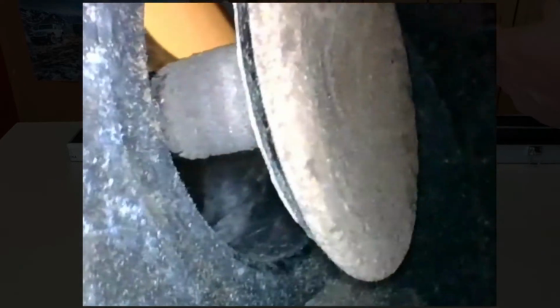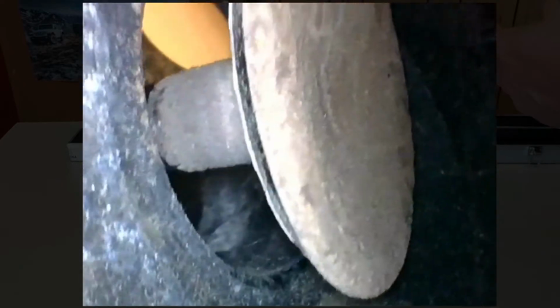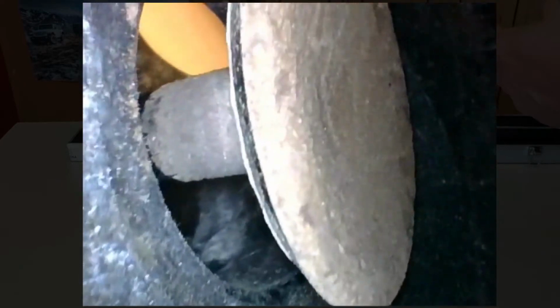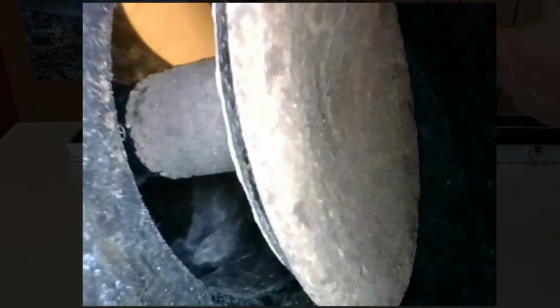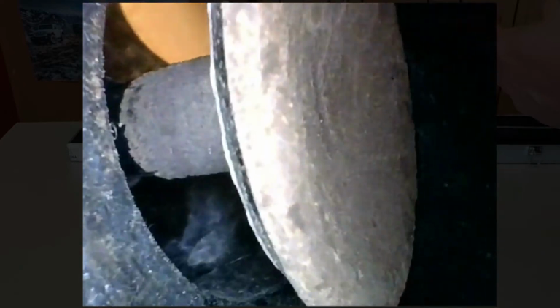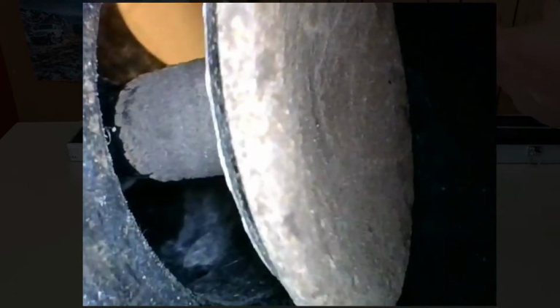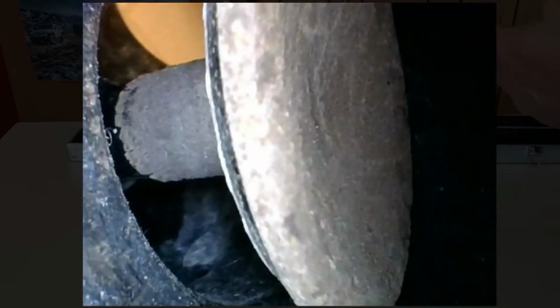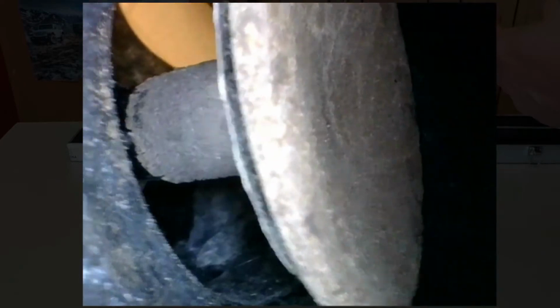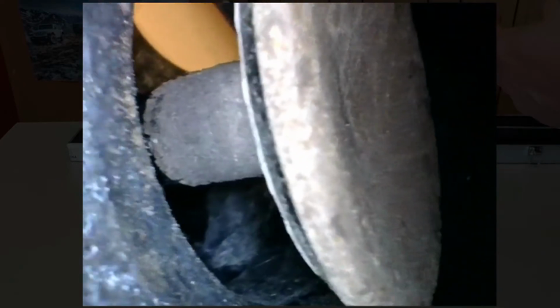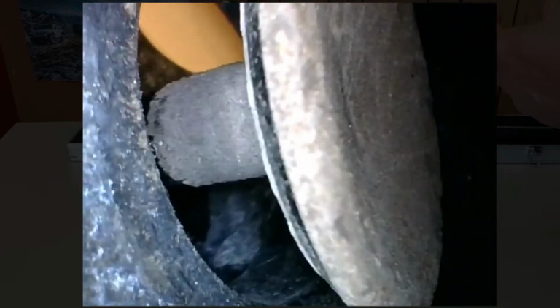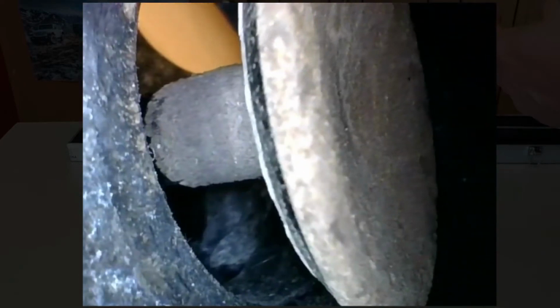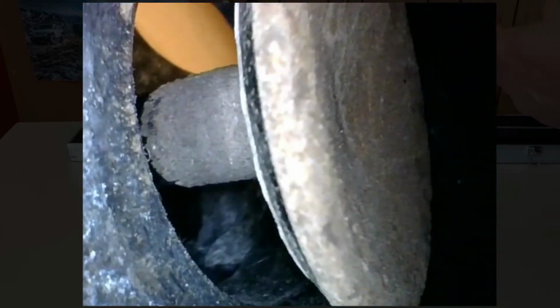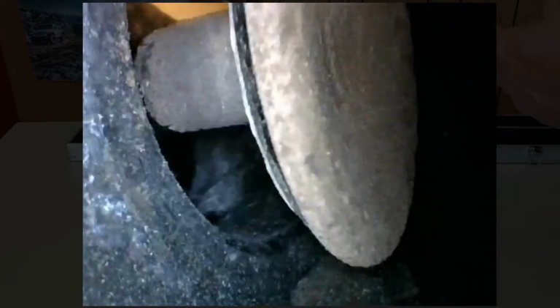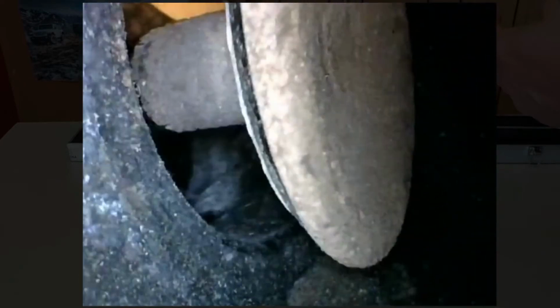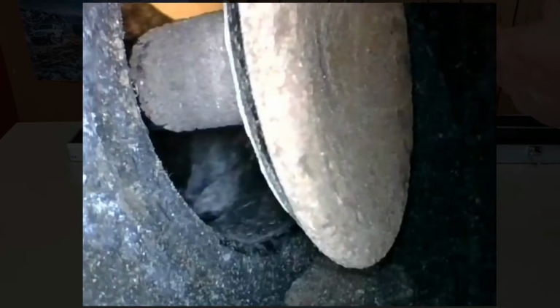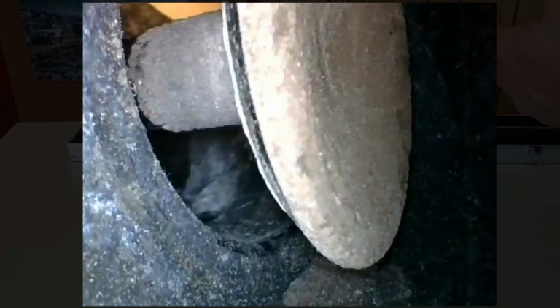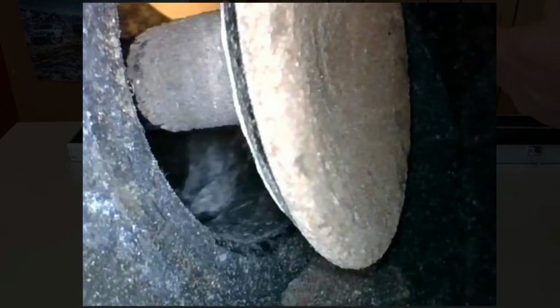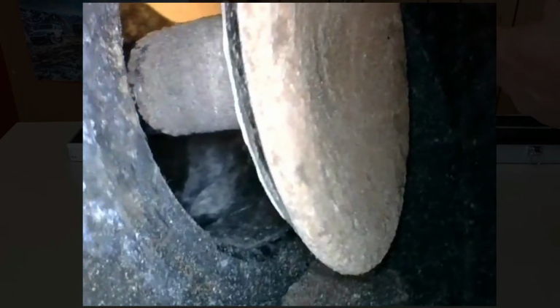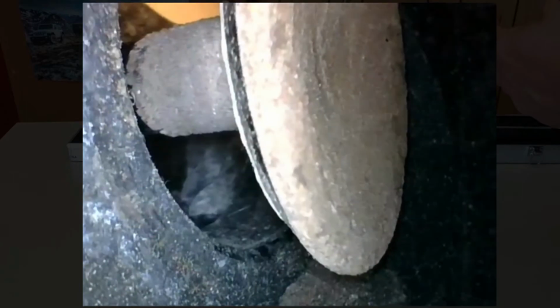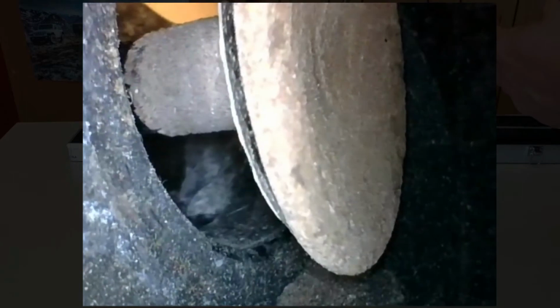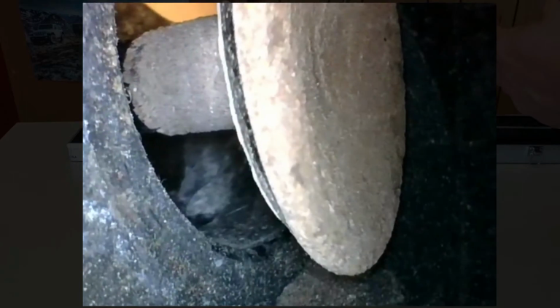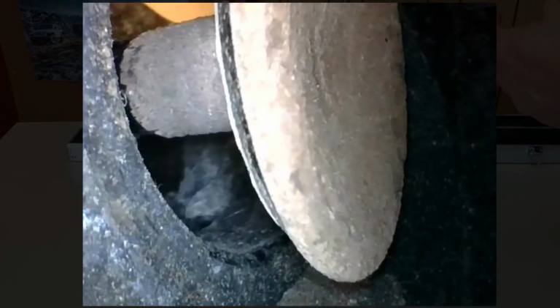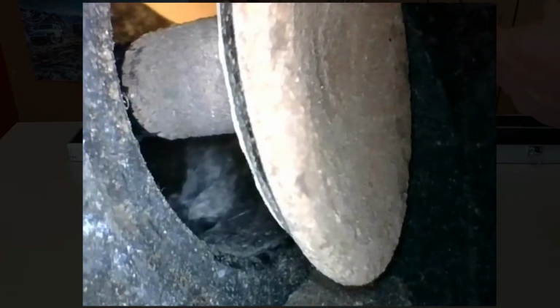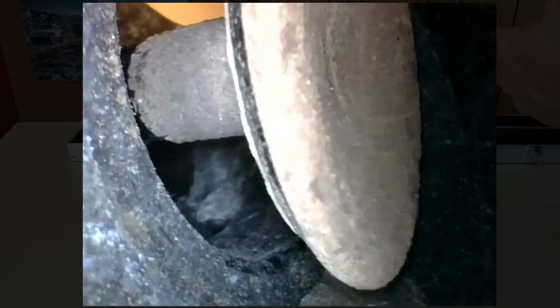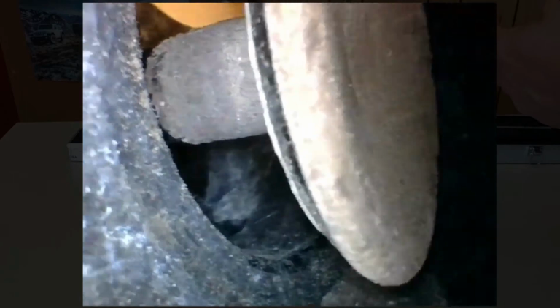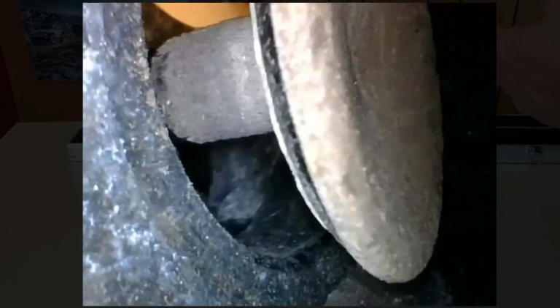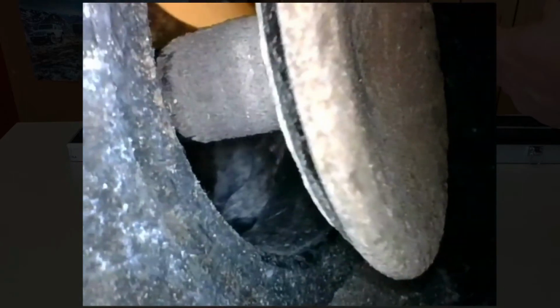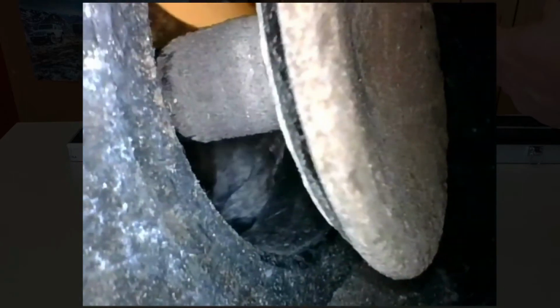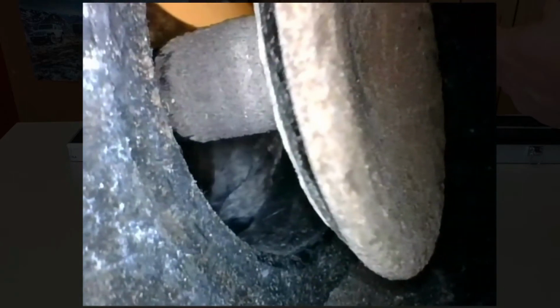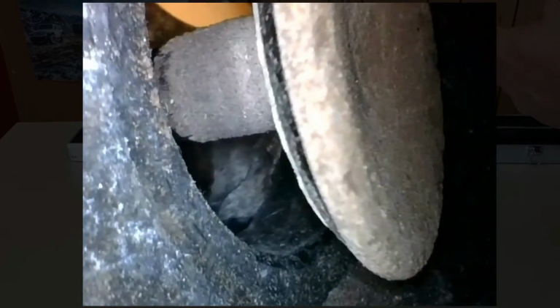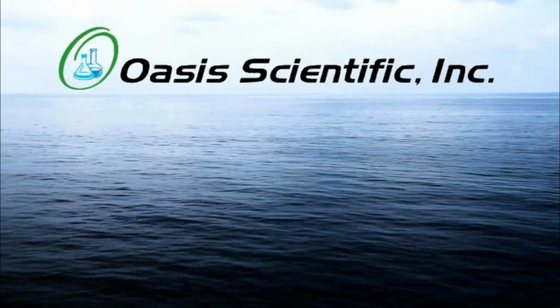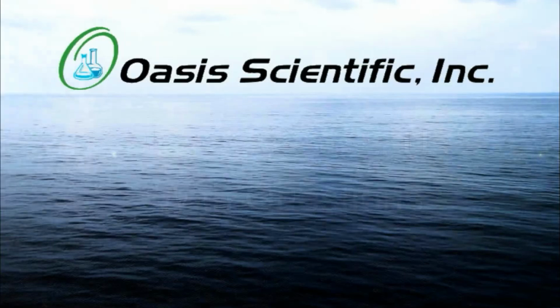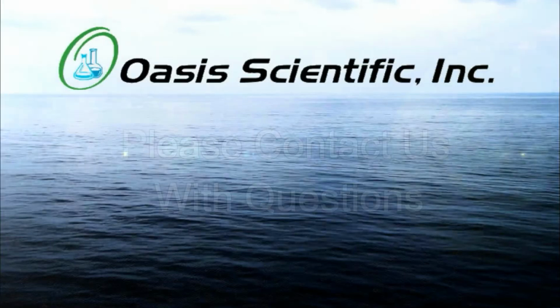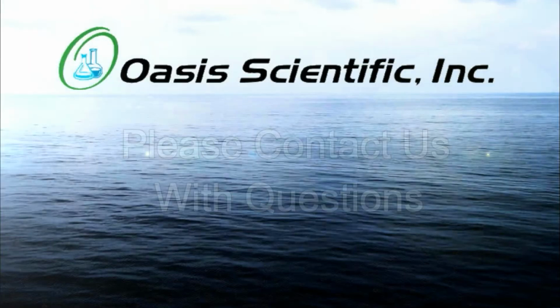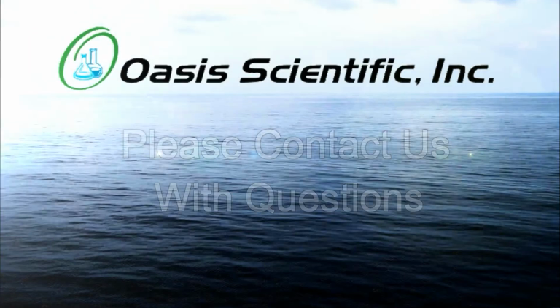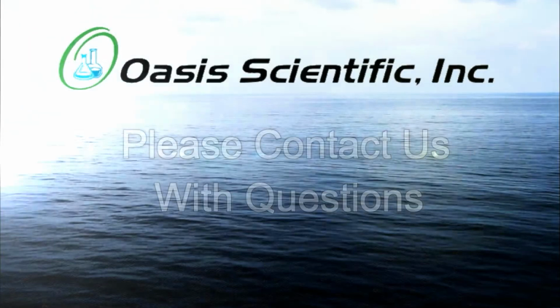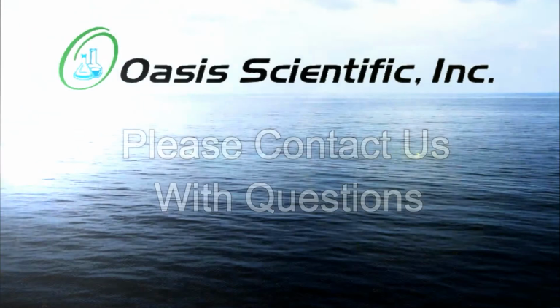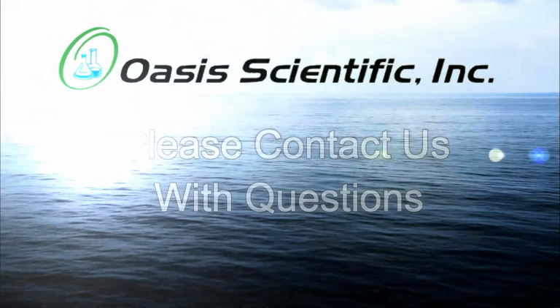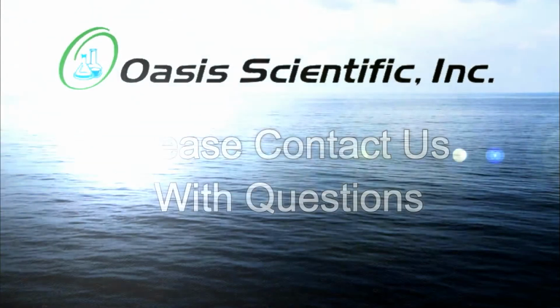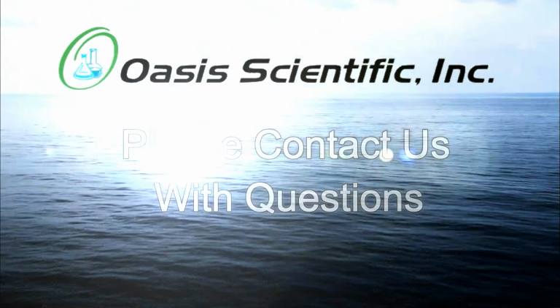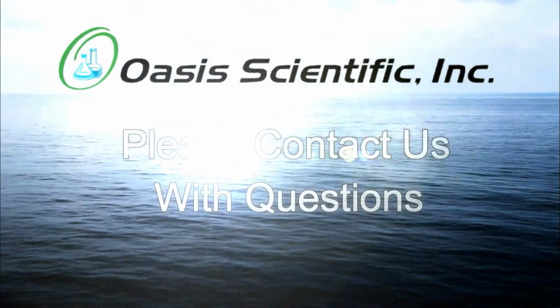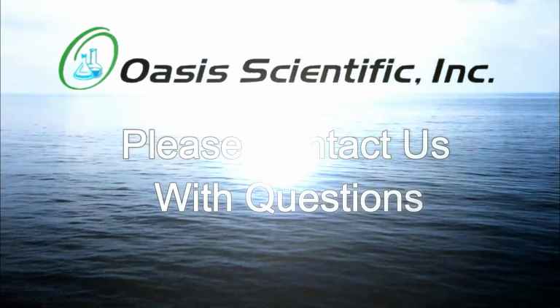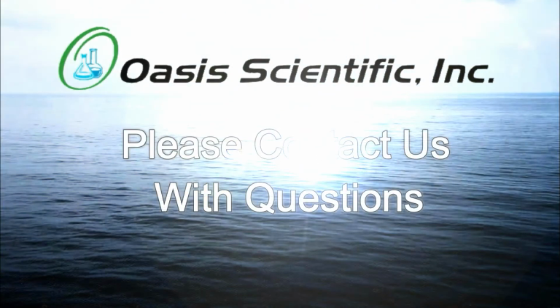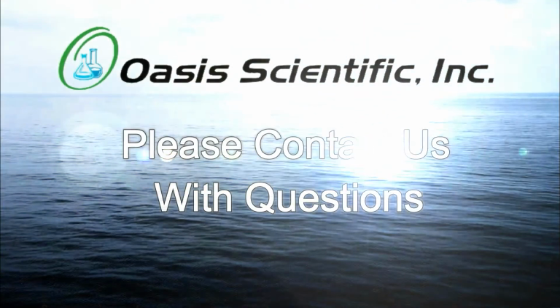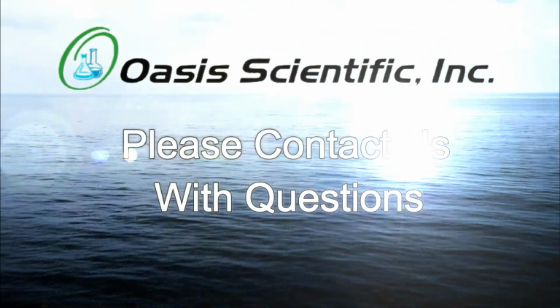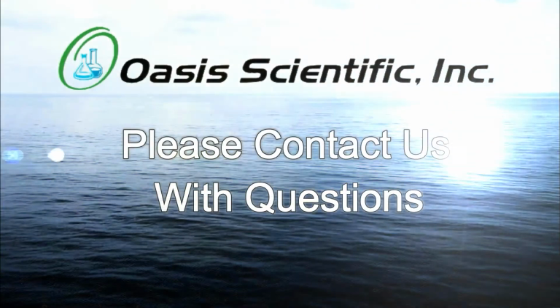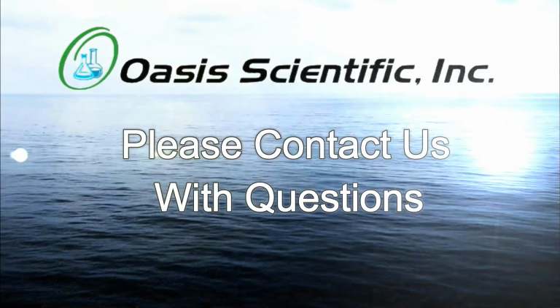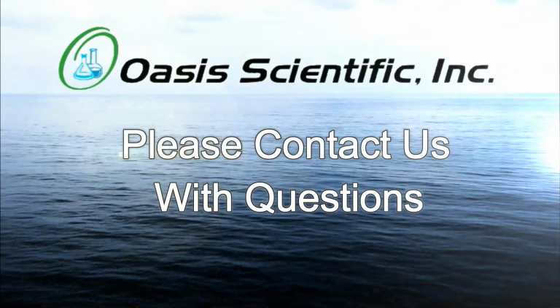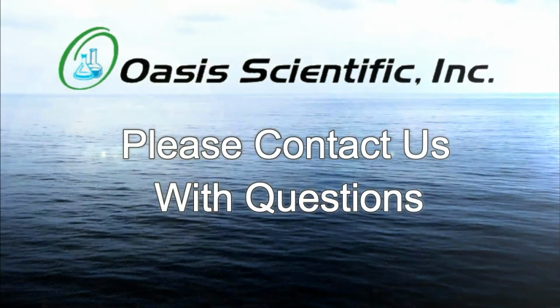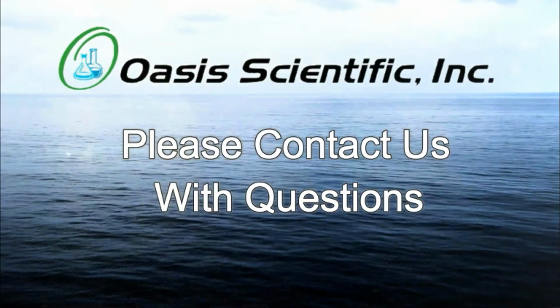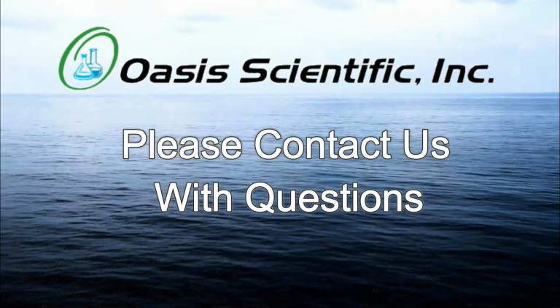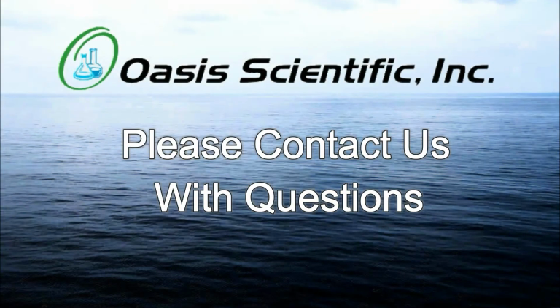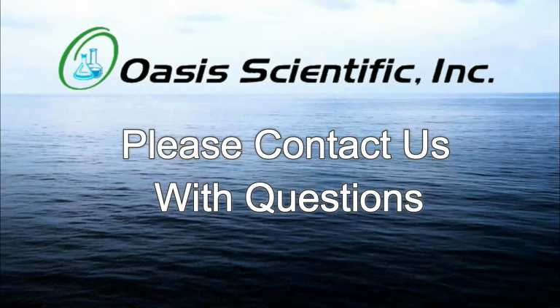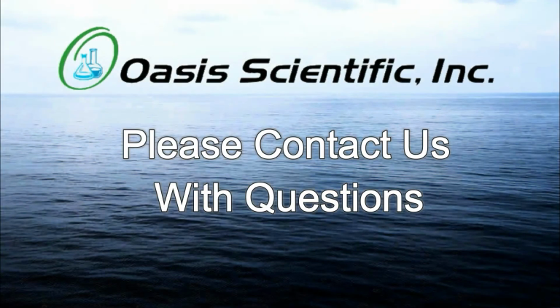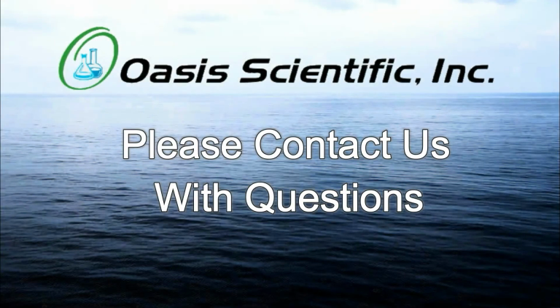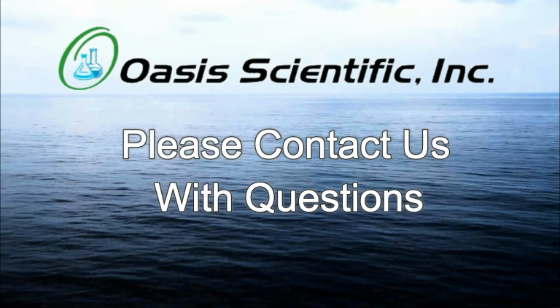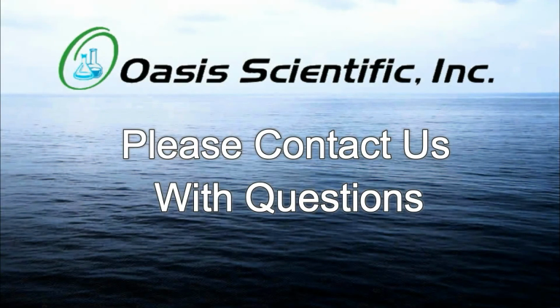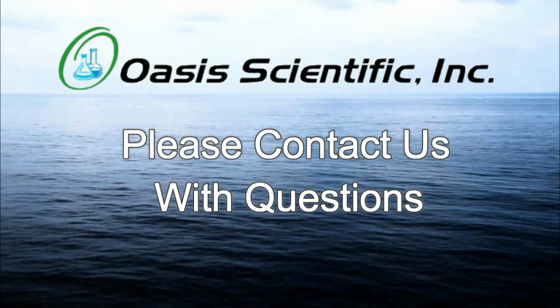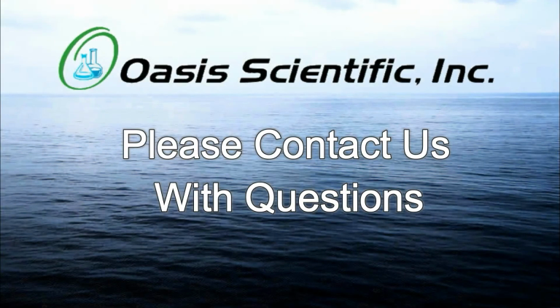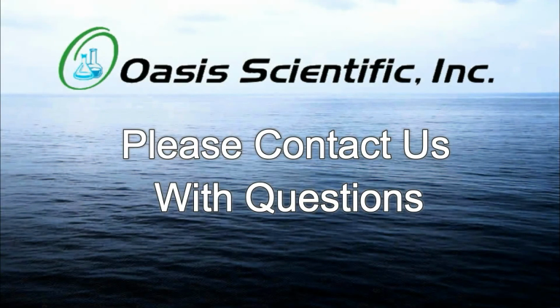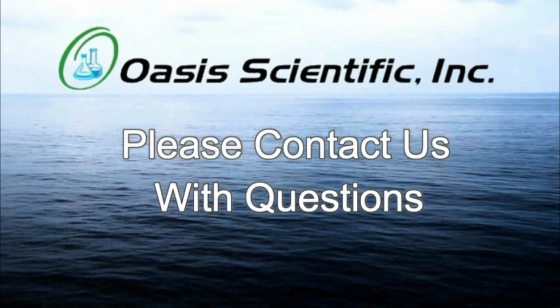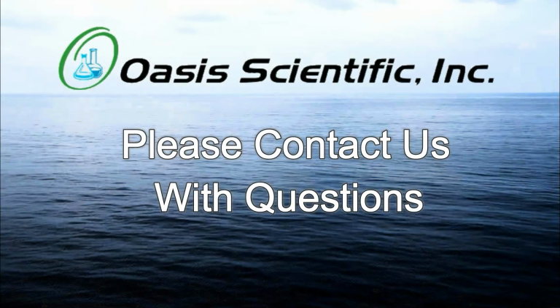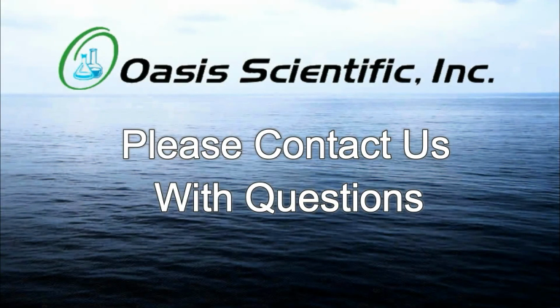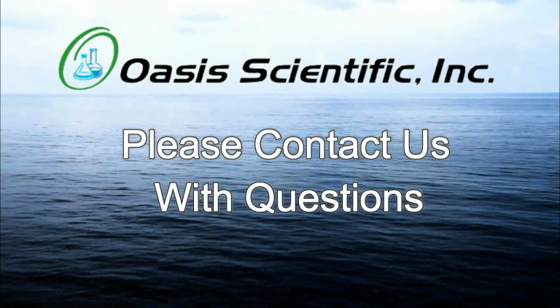For any questions about the Vividia VA-408 Ablescope, please contact Oasis Scientific.